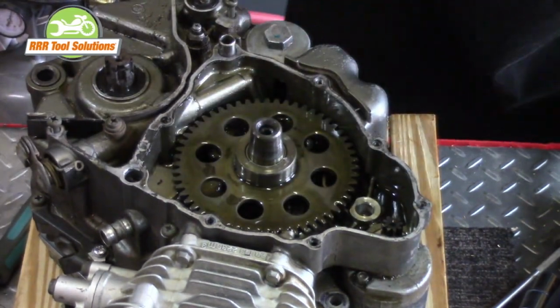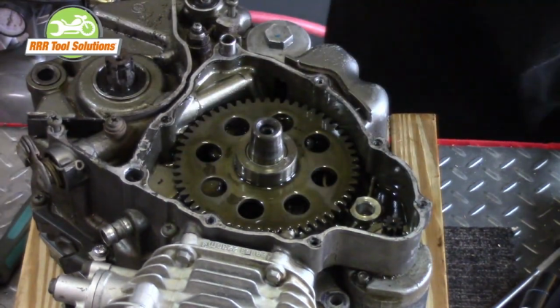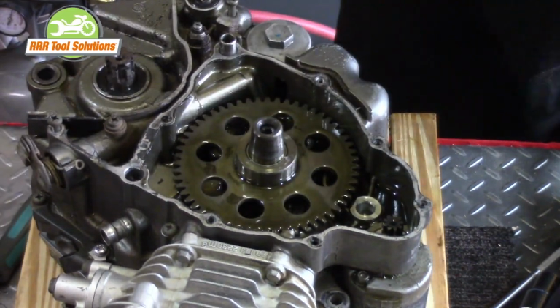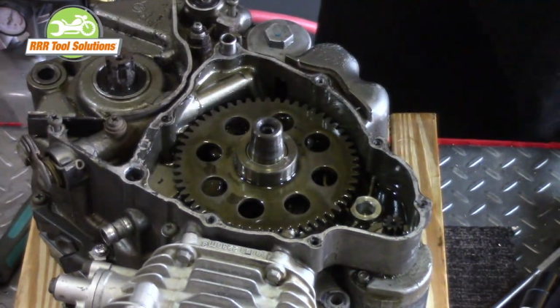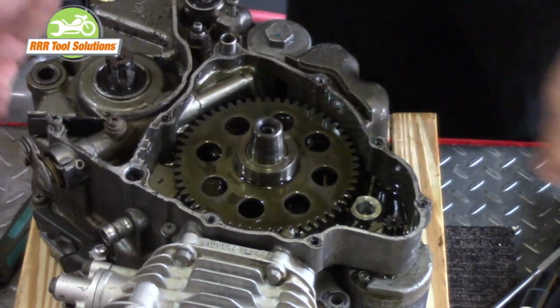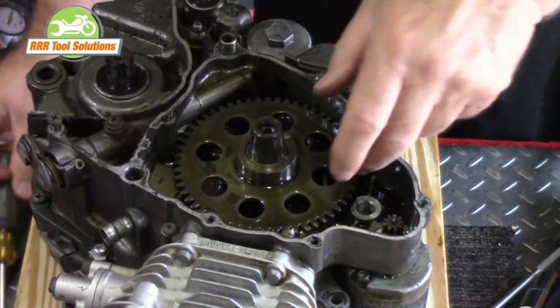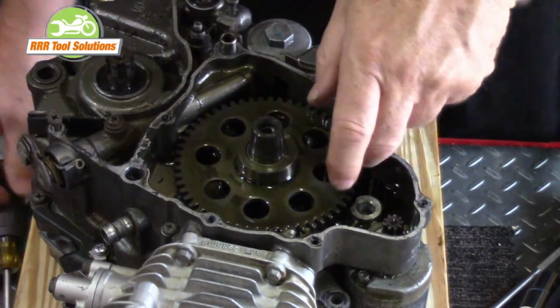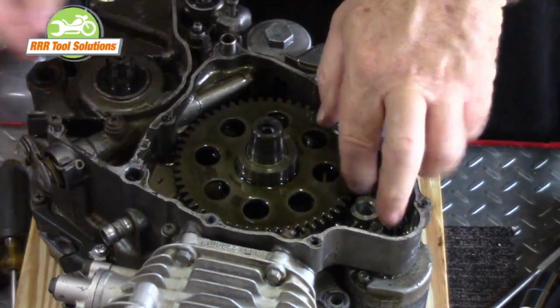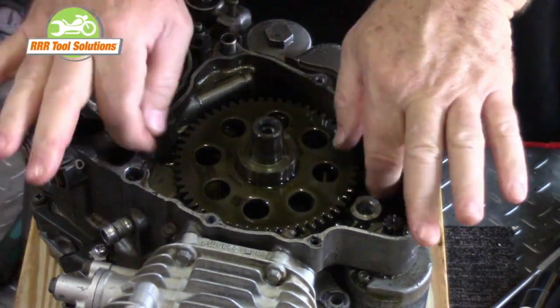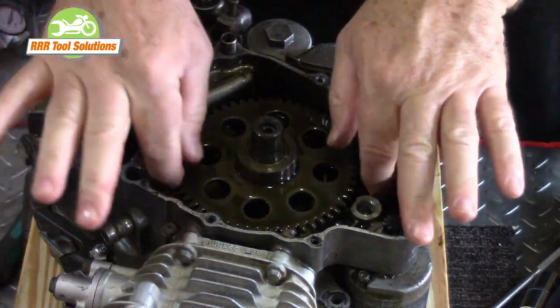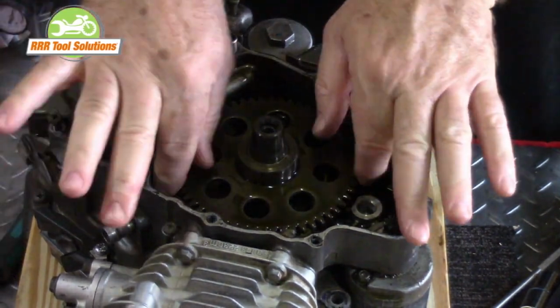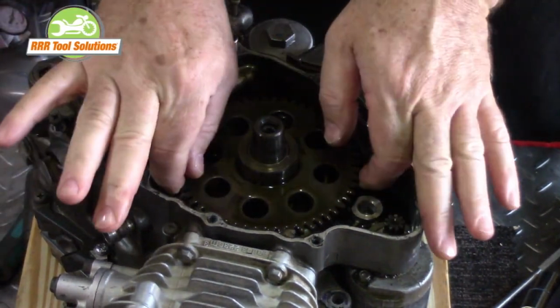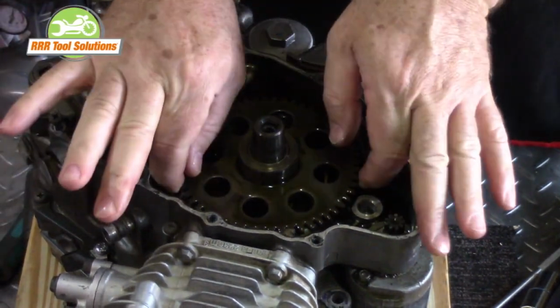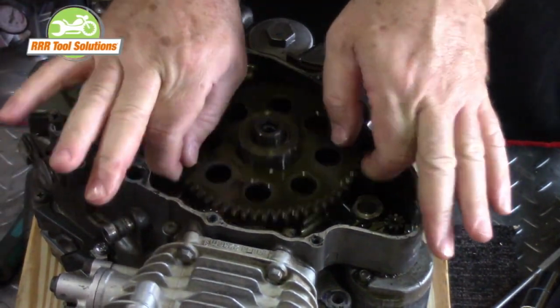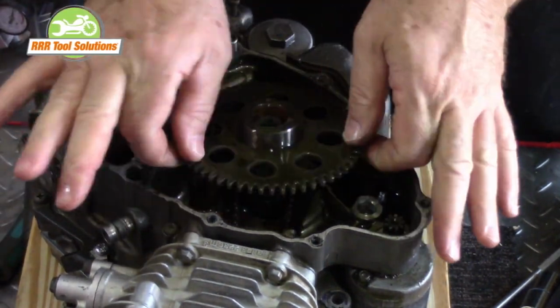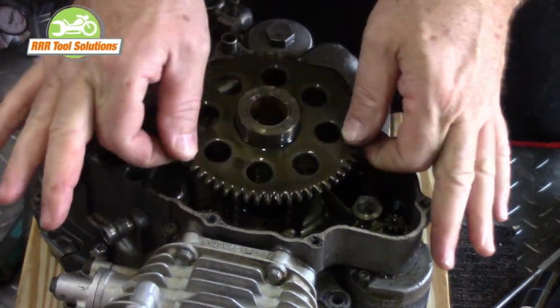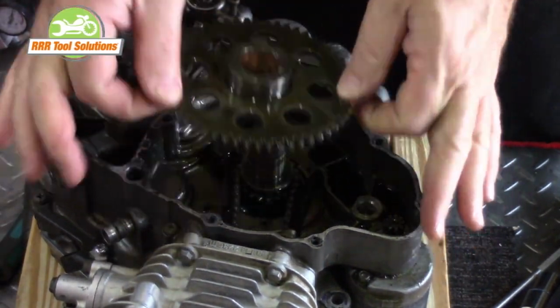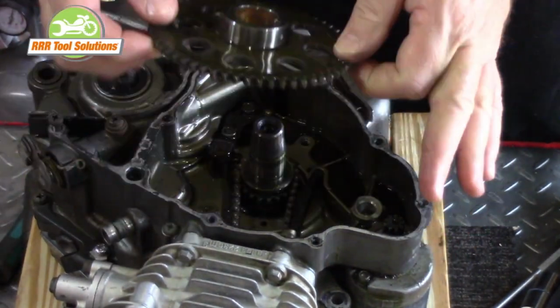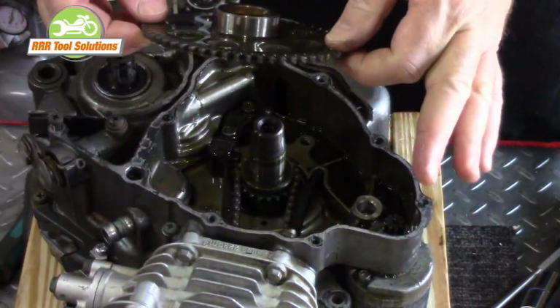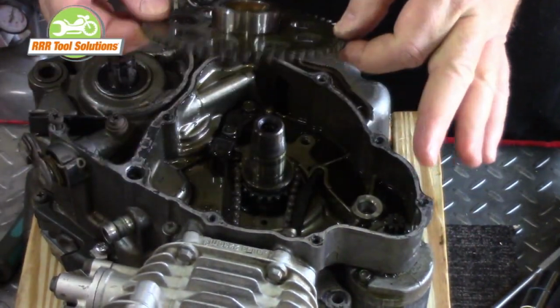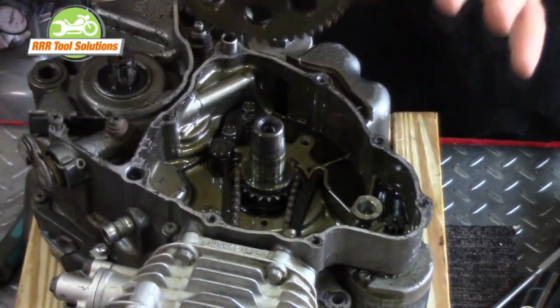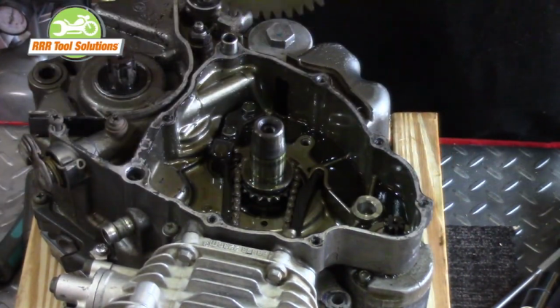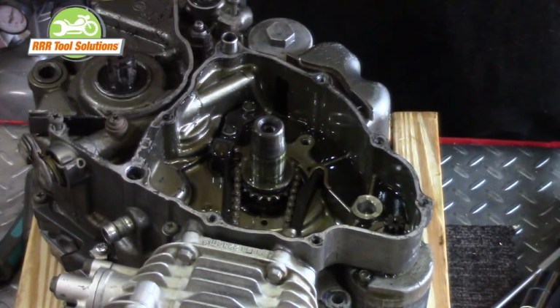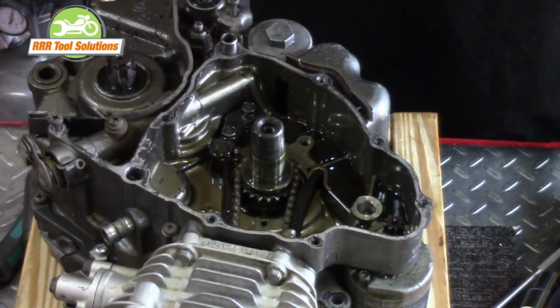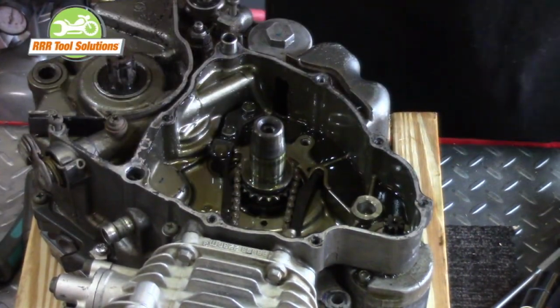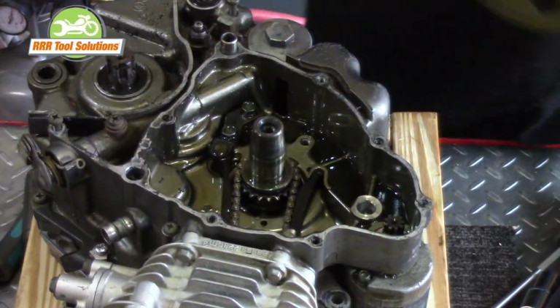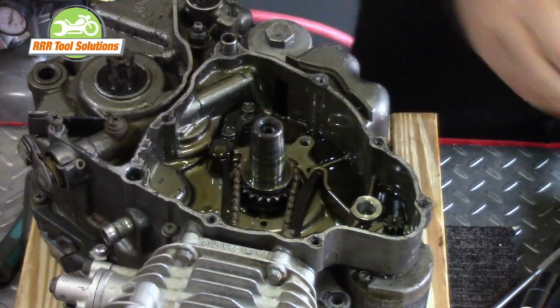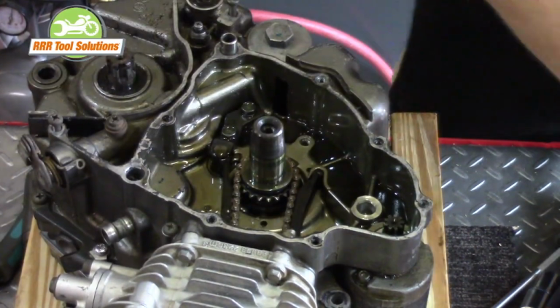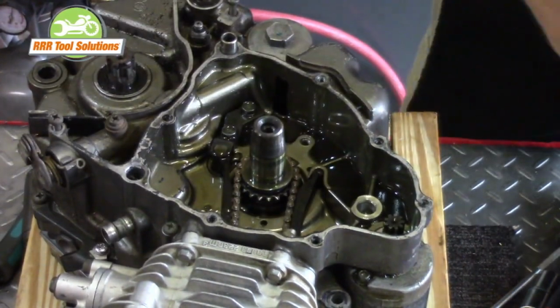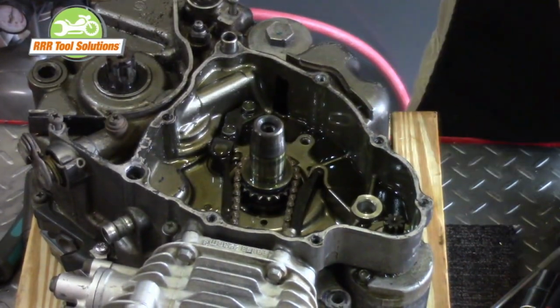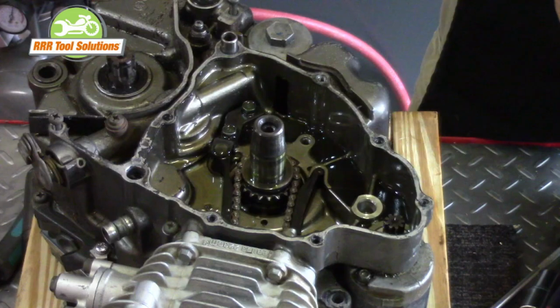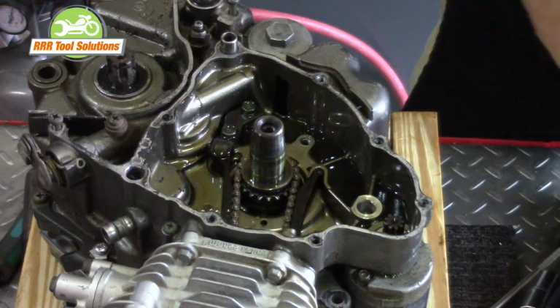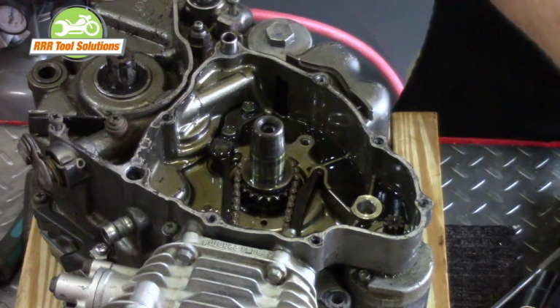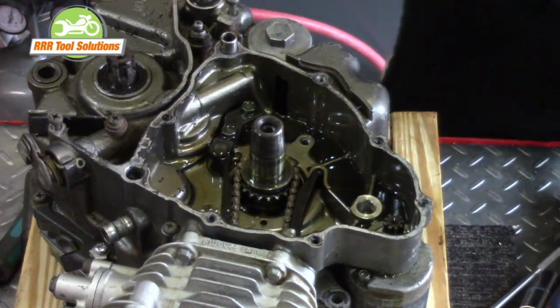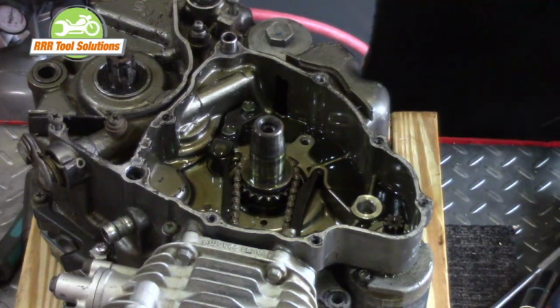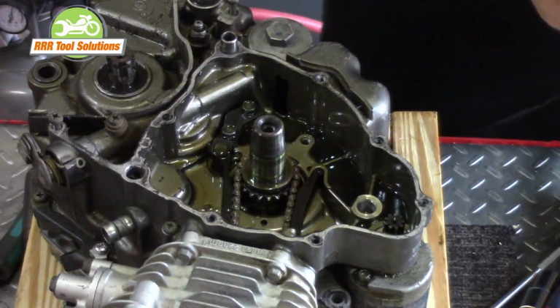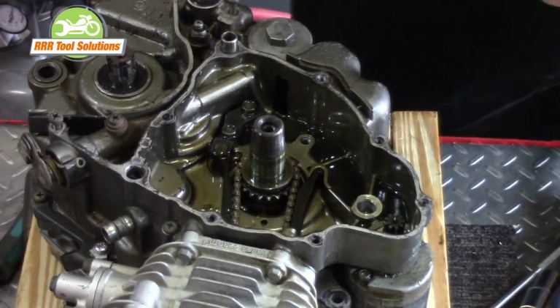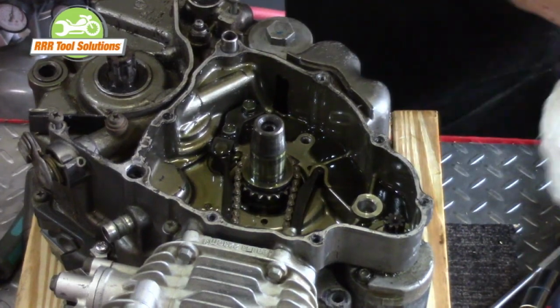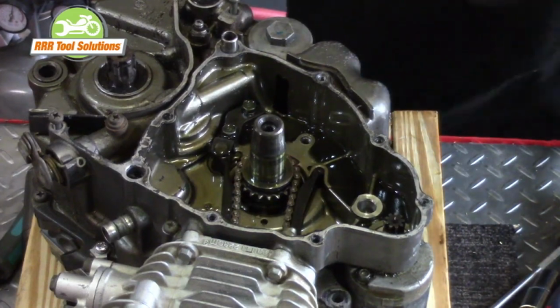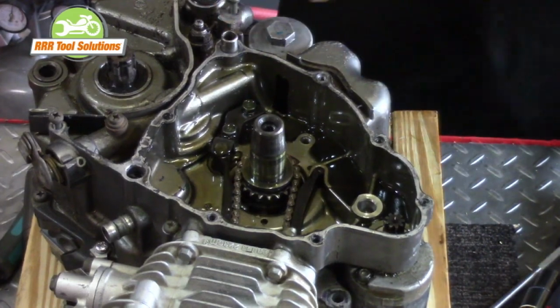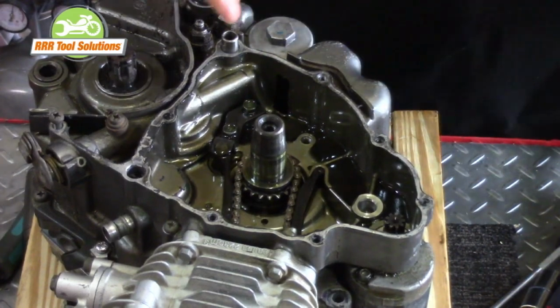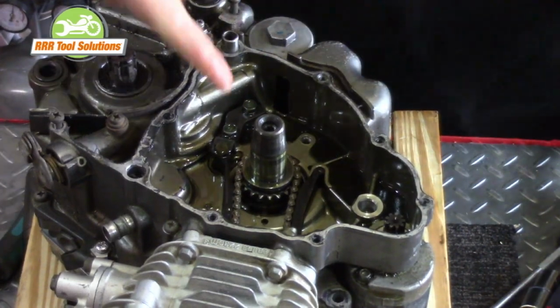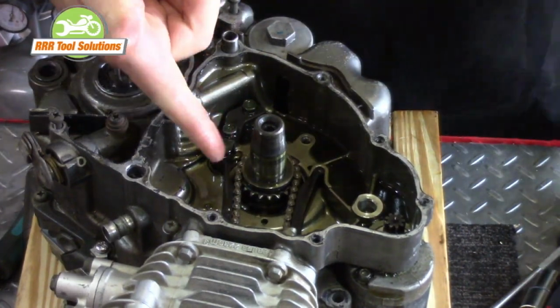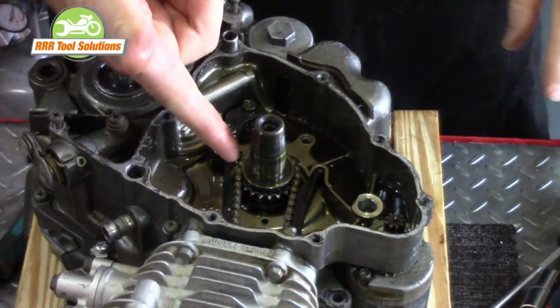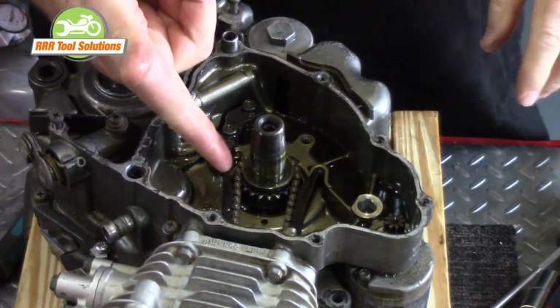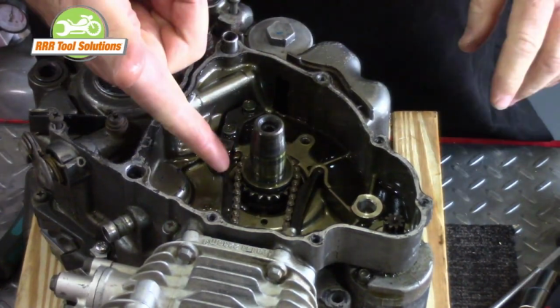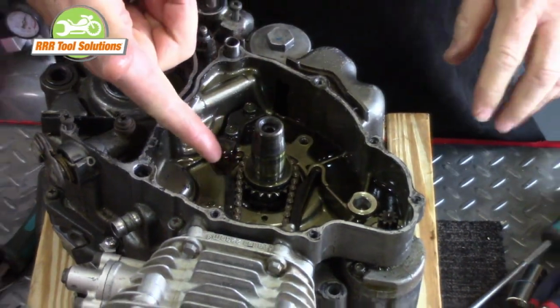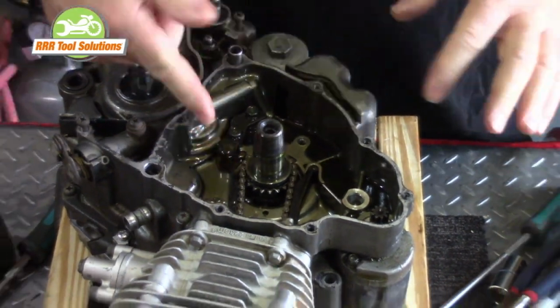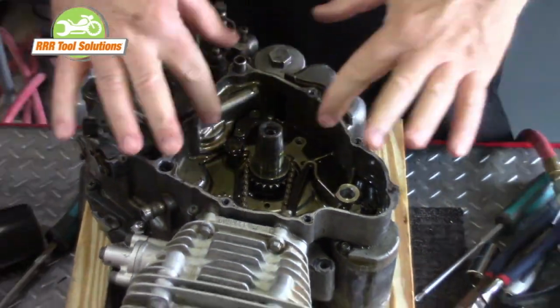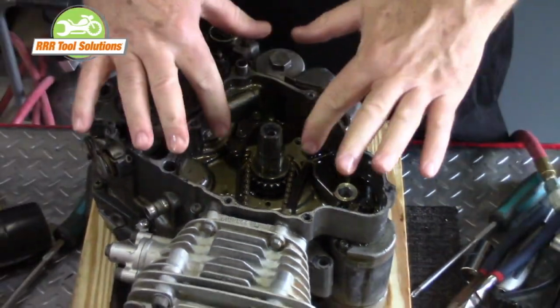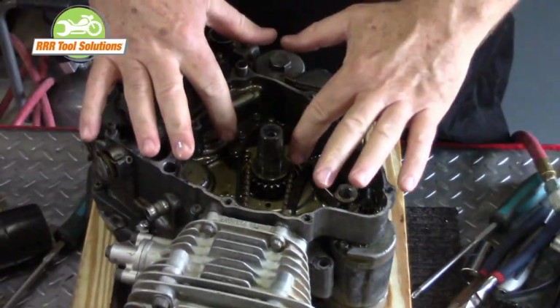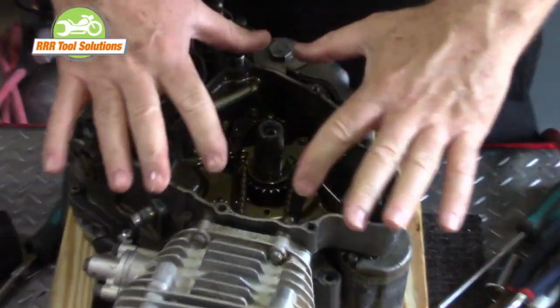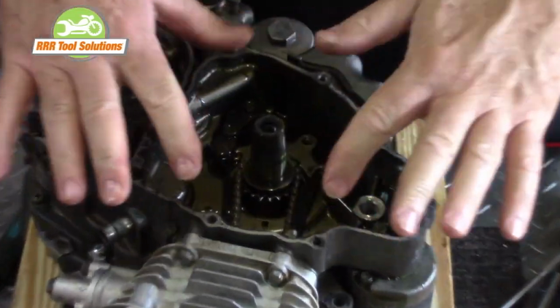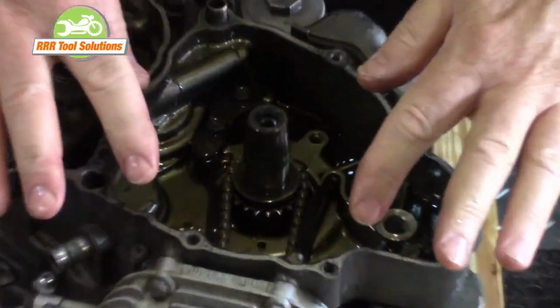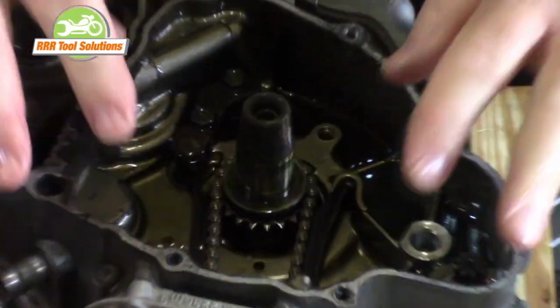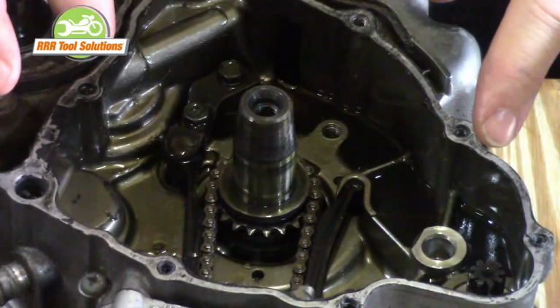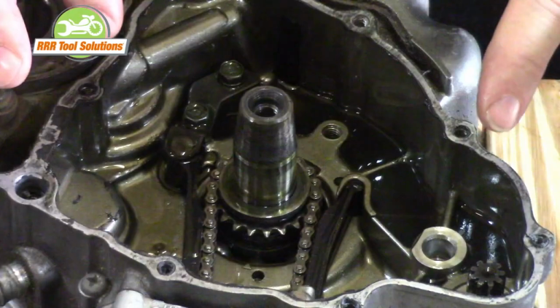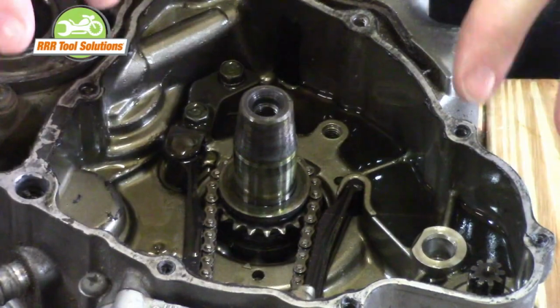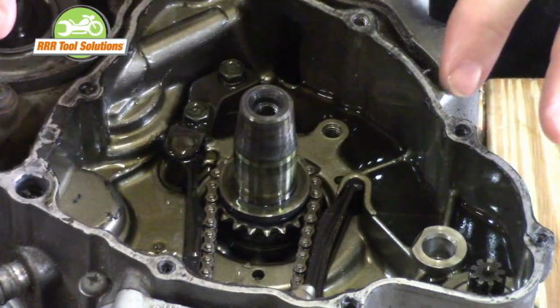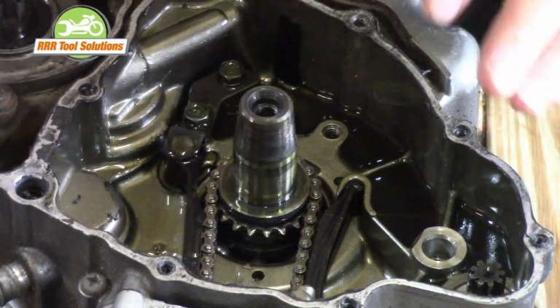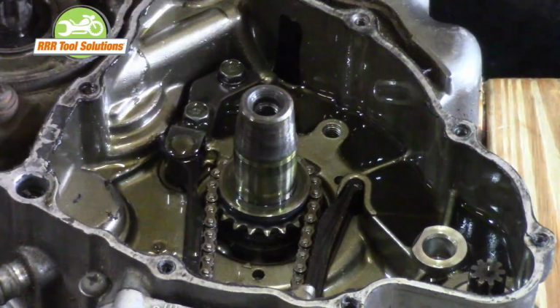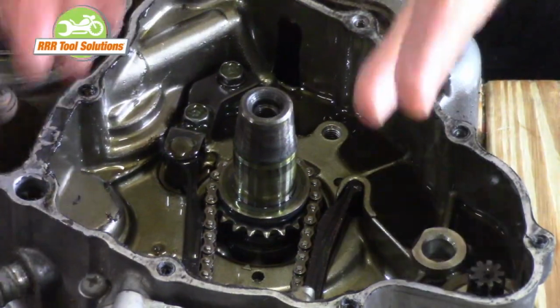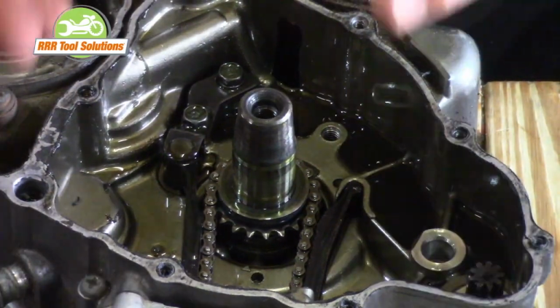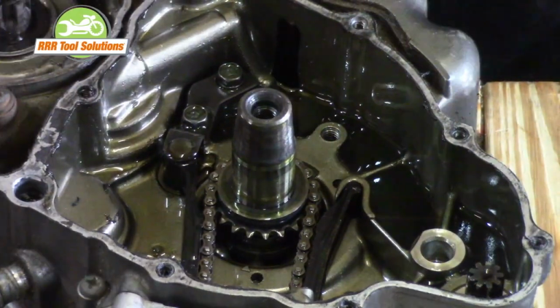We removed the Woodruff key and gears, and the starter pinion shaft. Now we are ready to turn the assembly over and disassemble the other side.